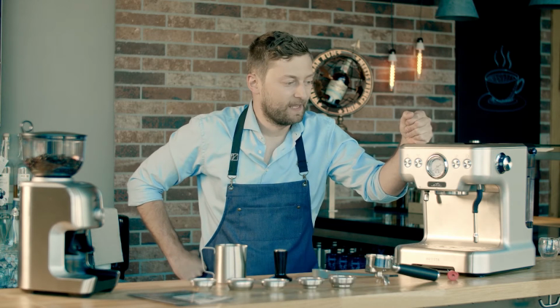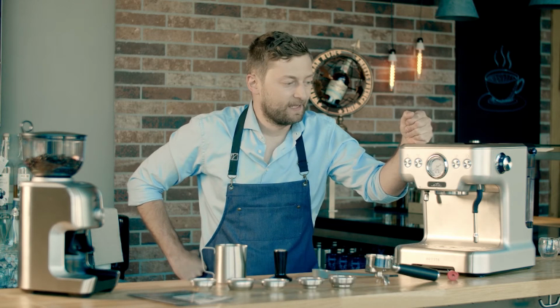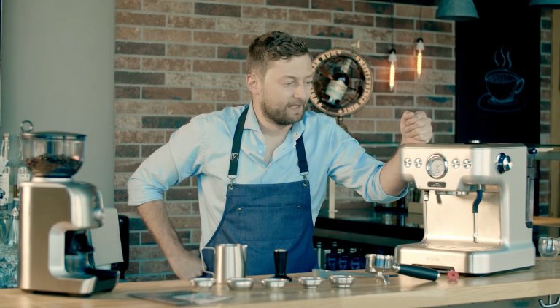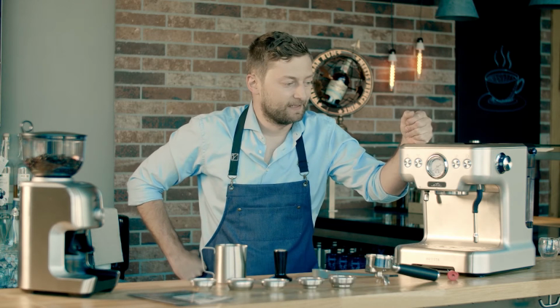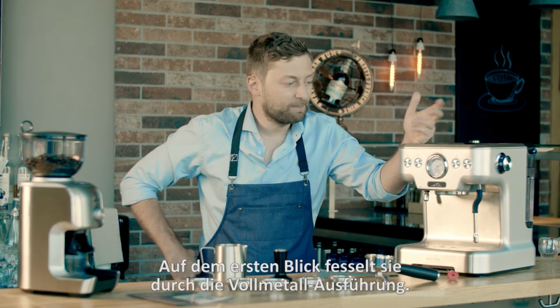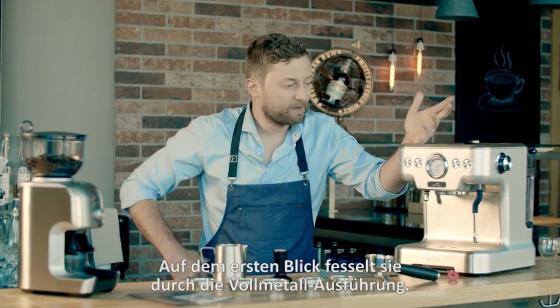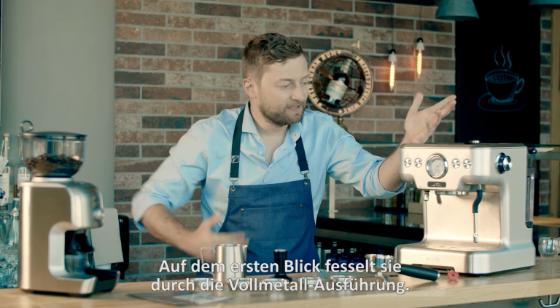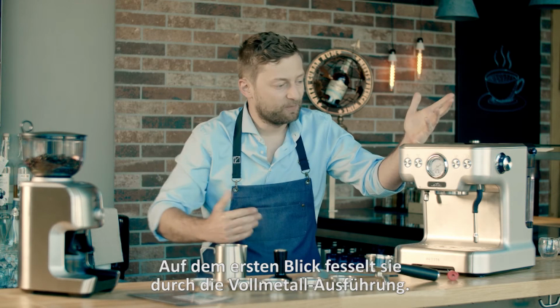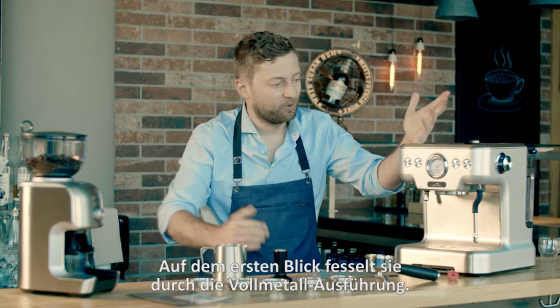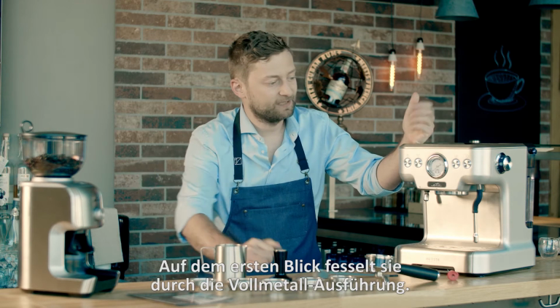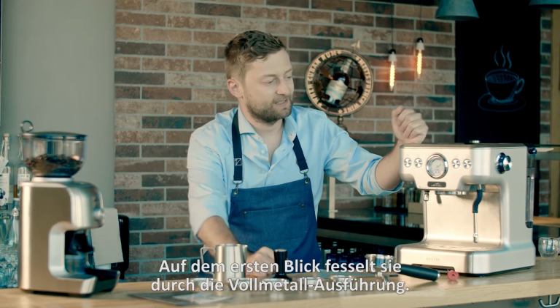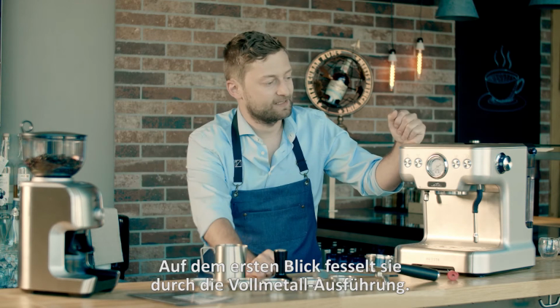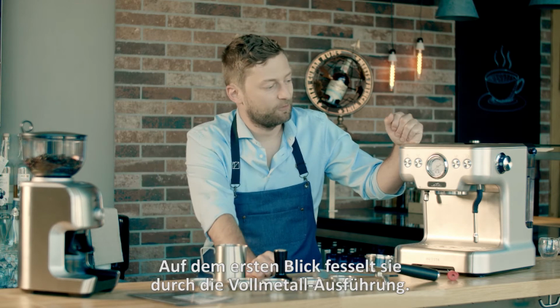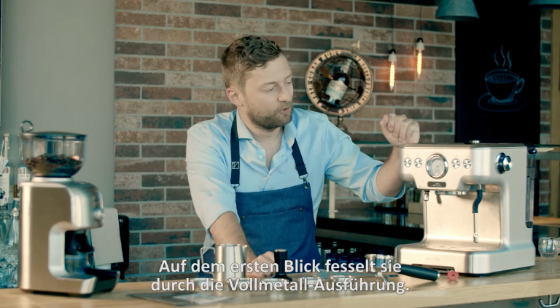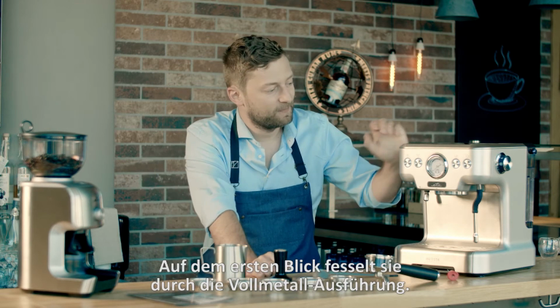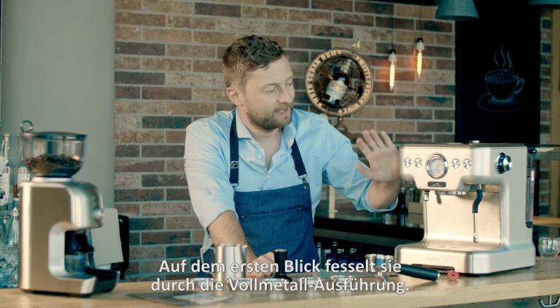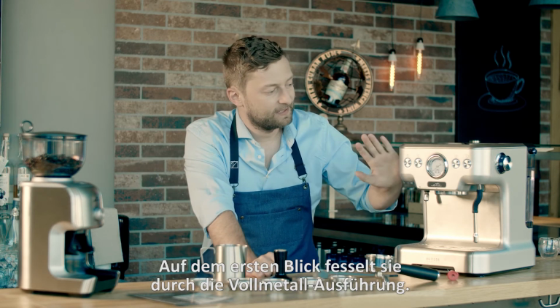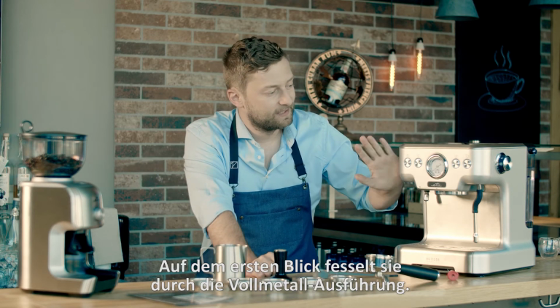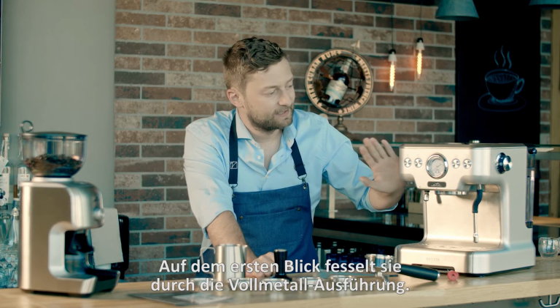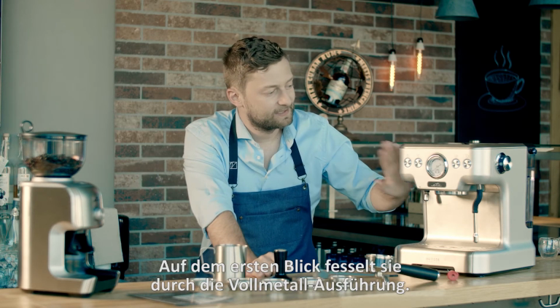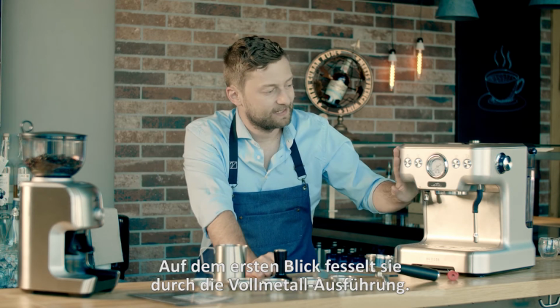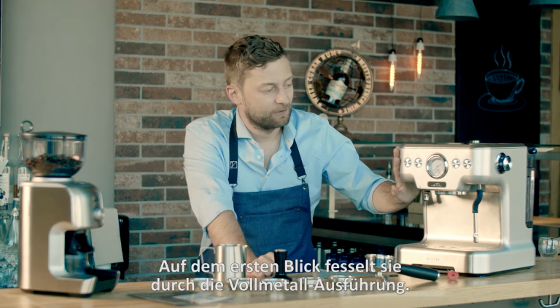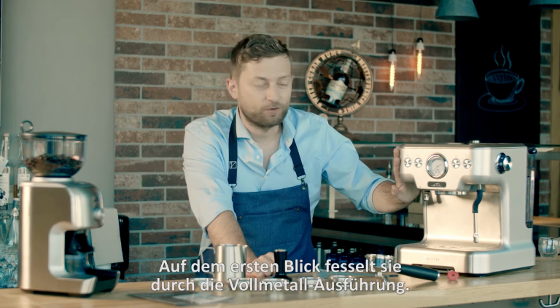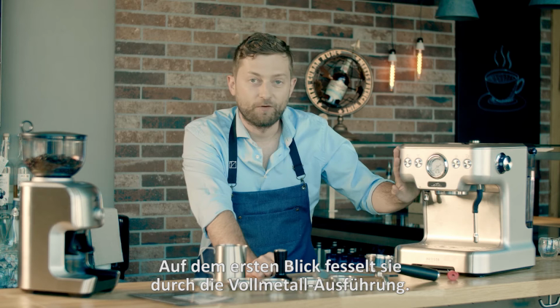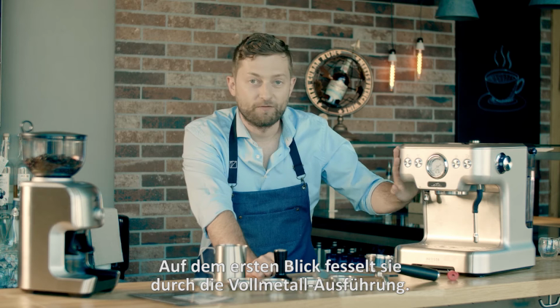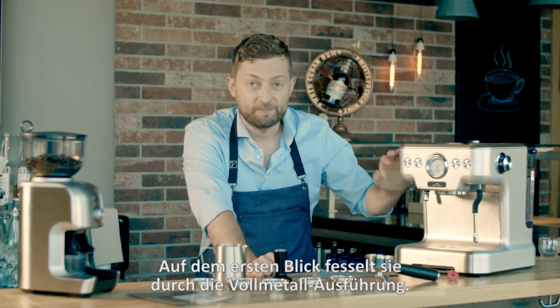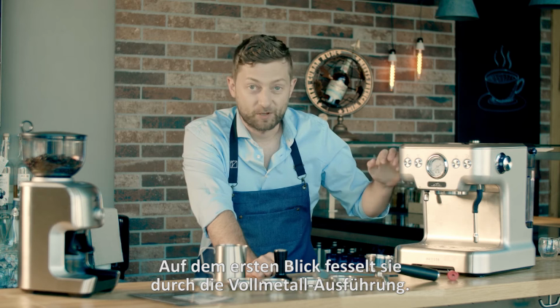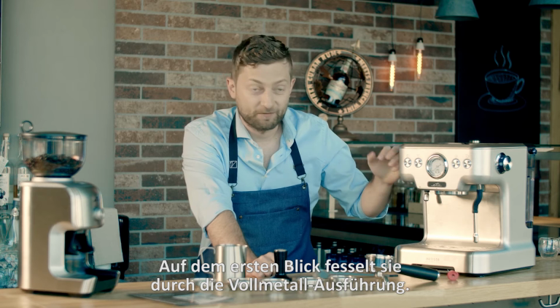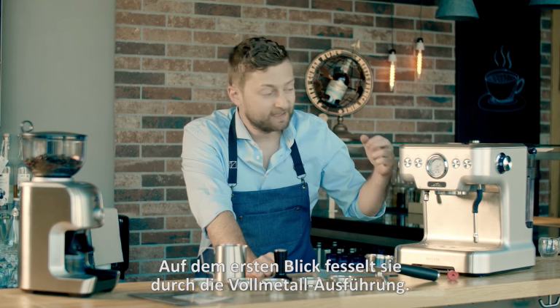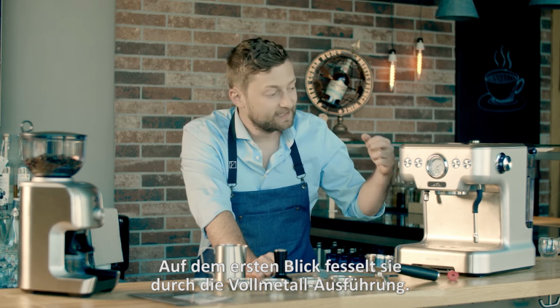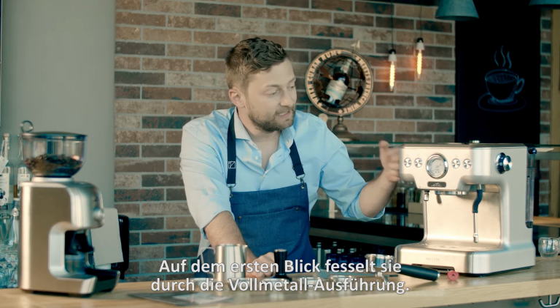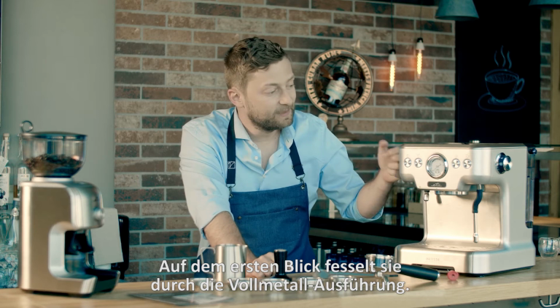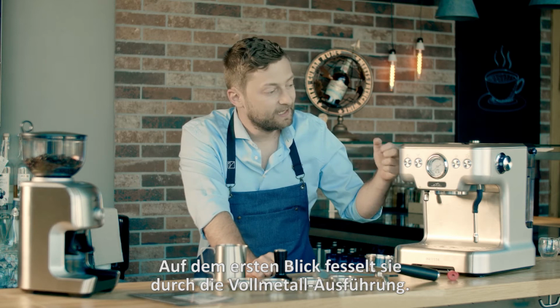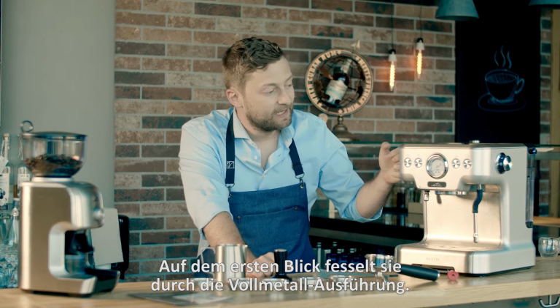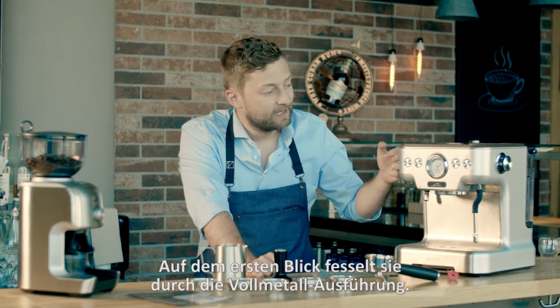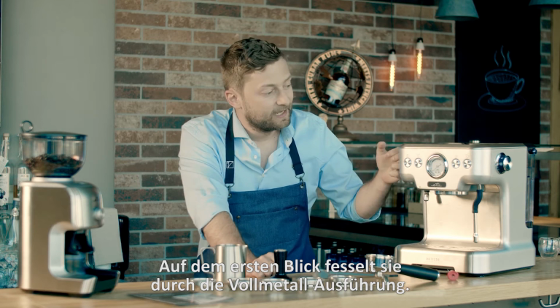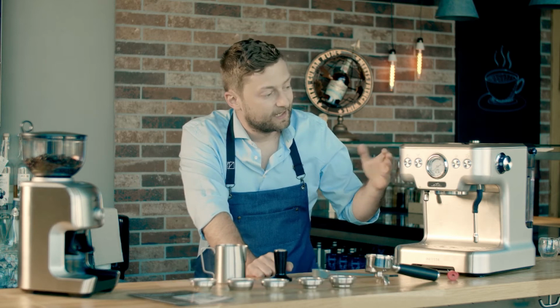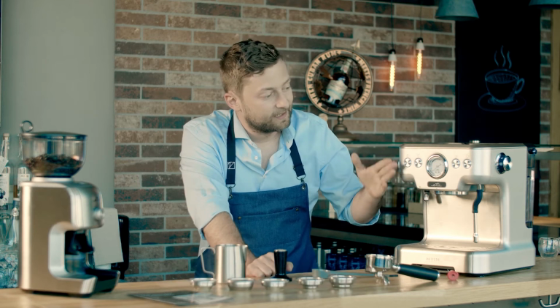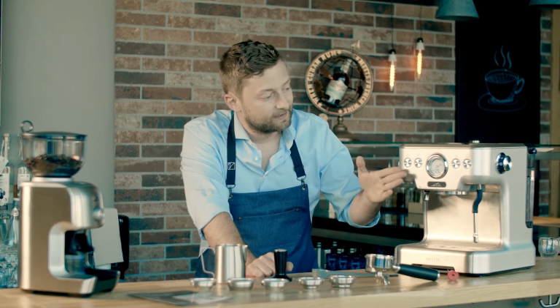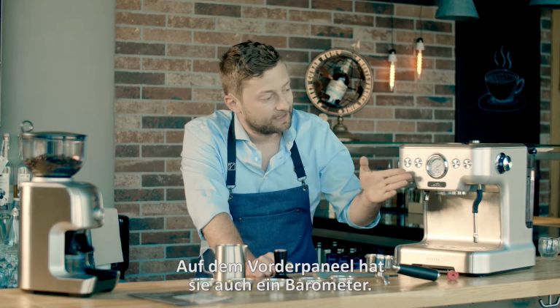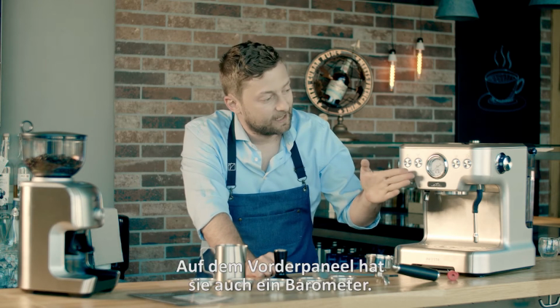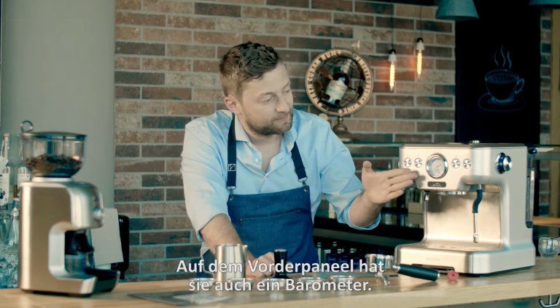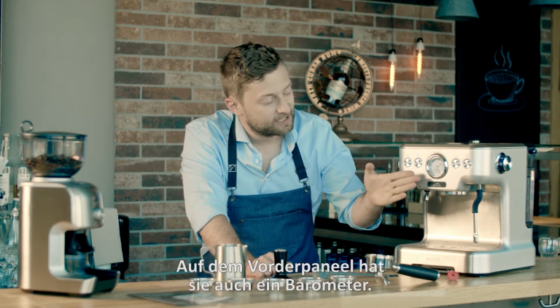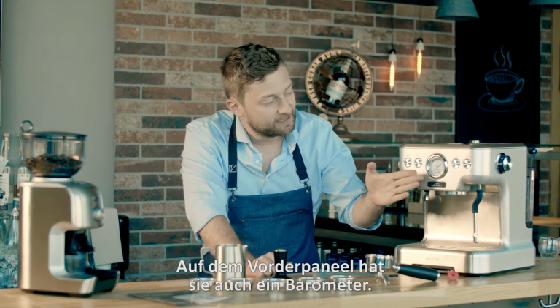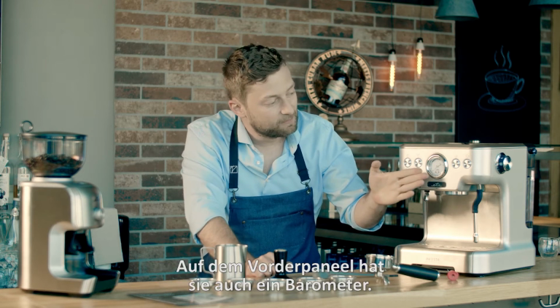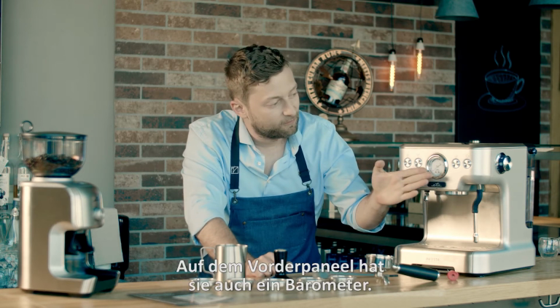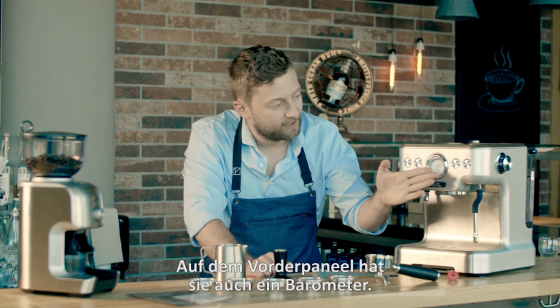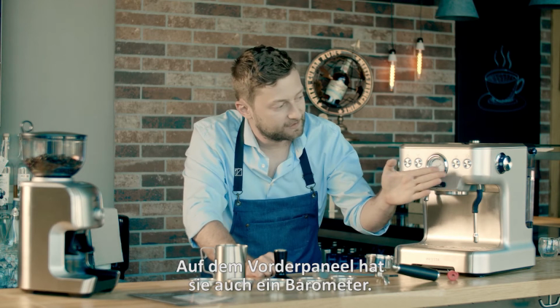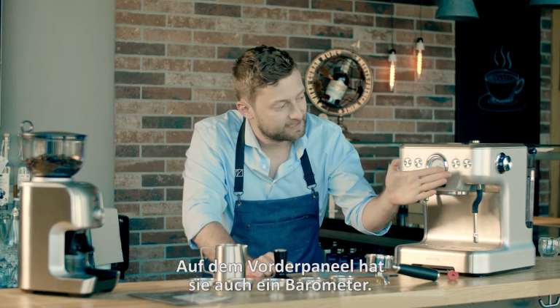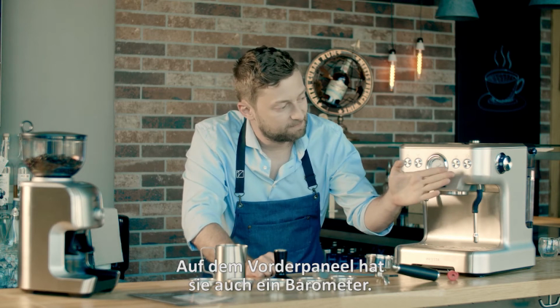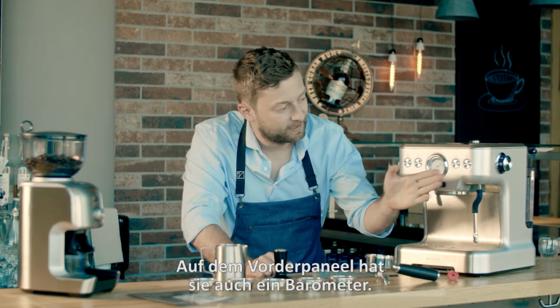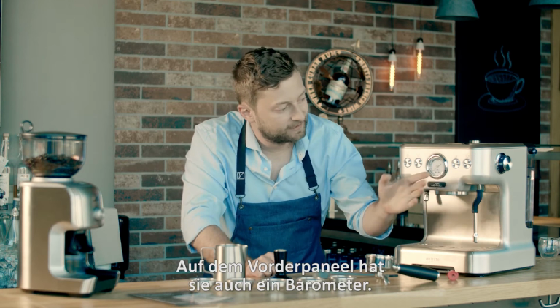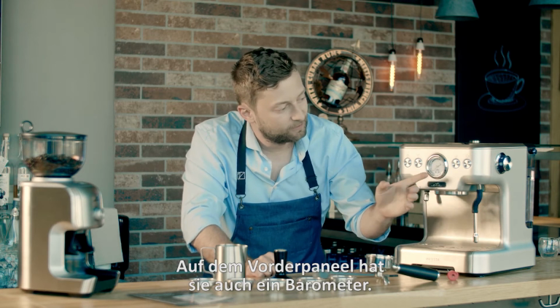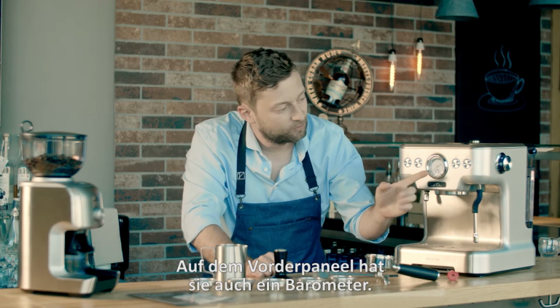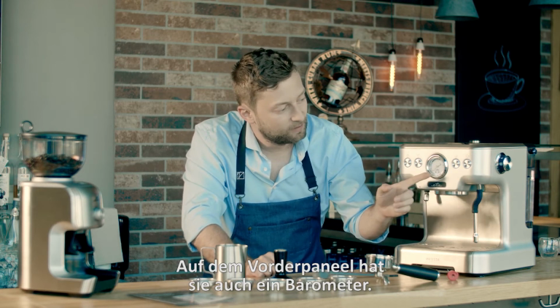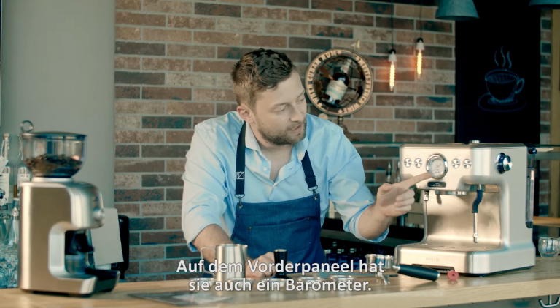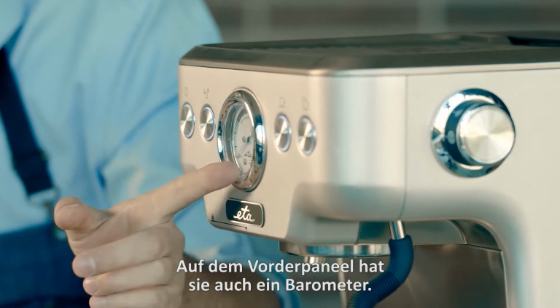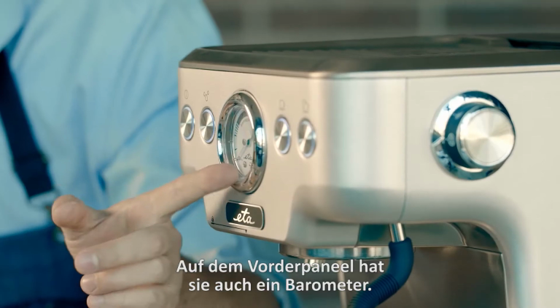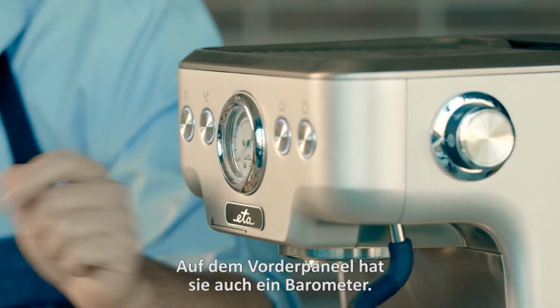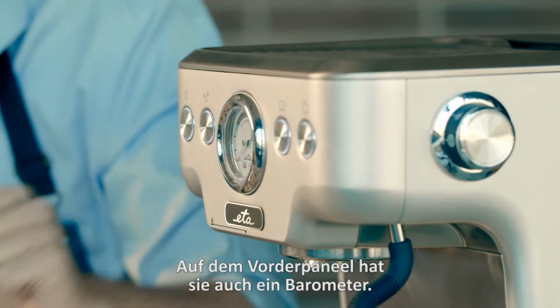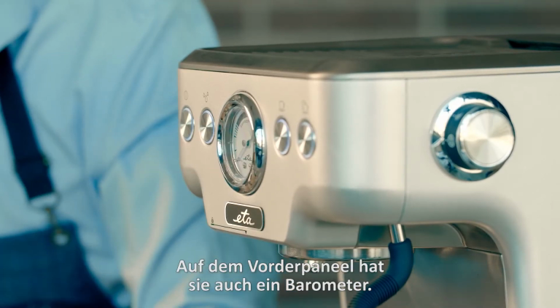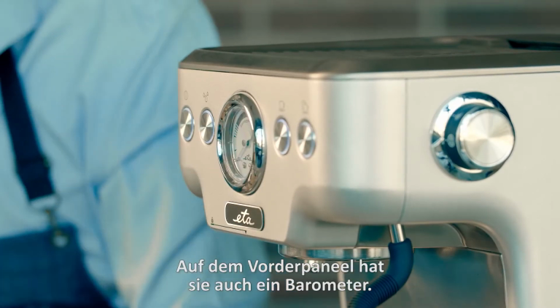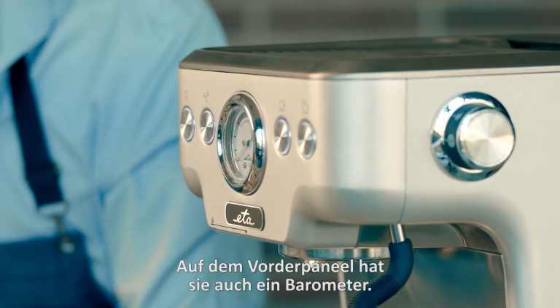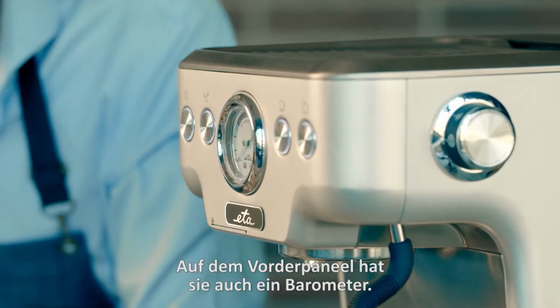At first glance it impresses you with its metal design. On the front panel there is also a barometer.